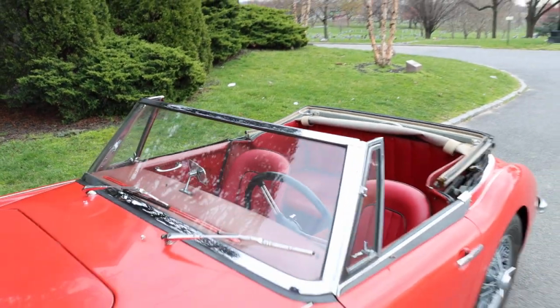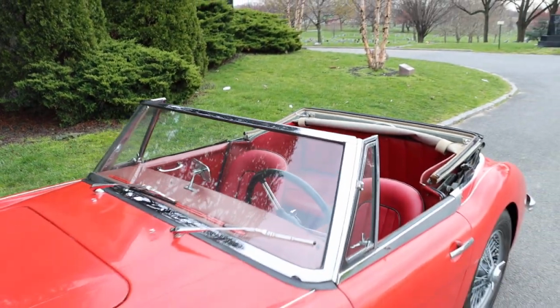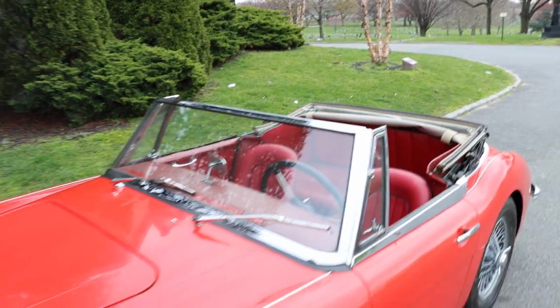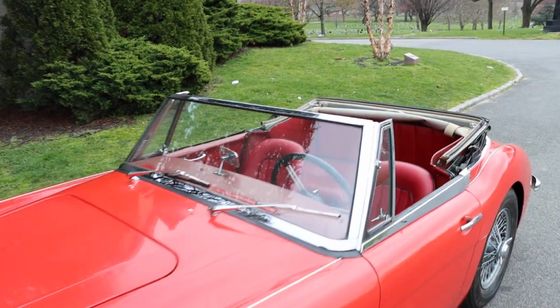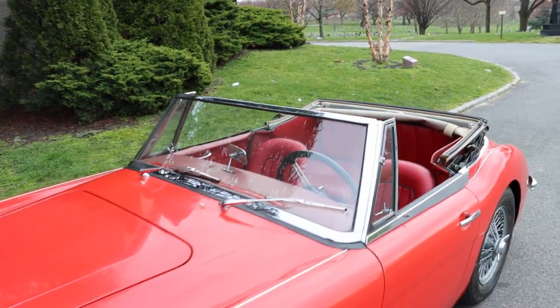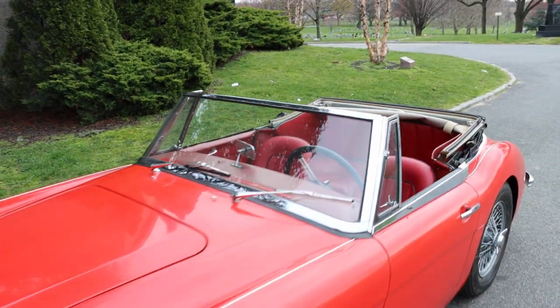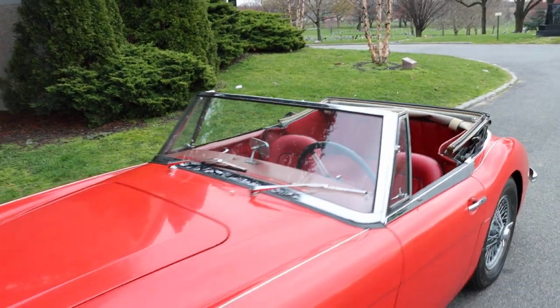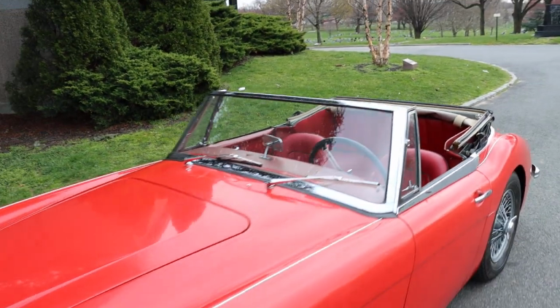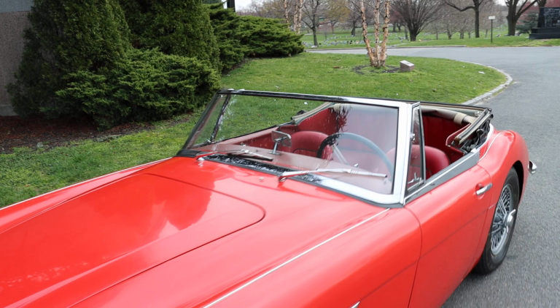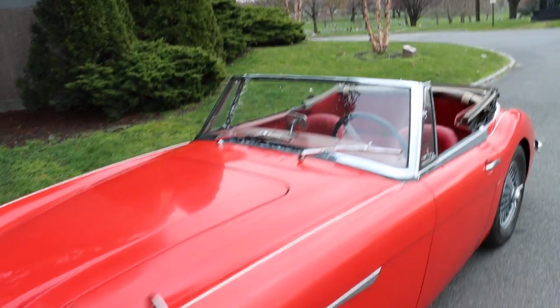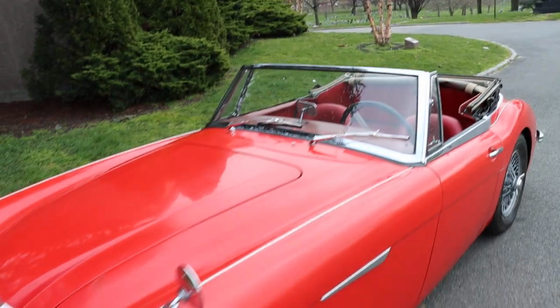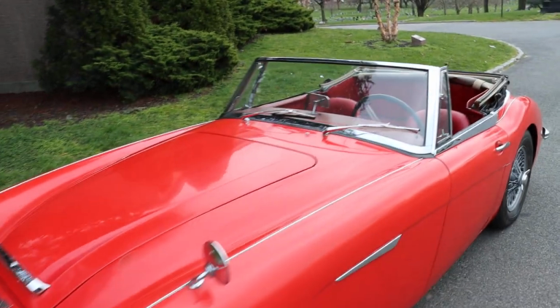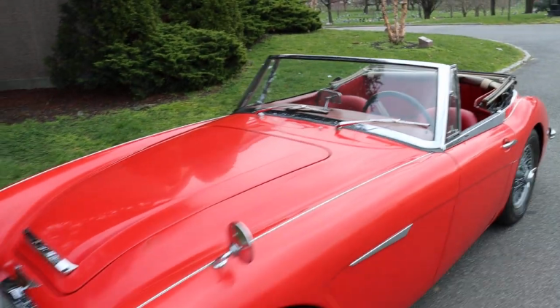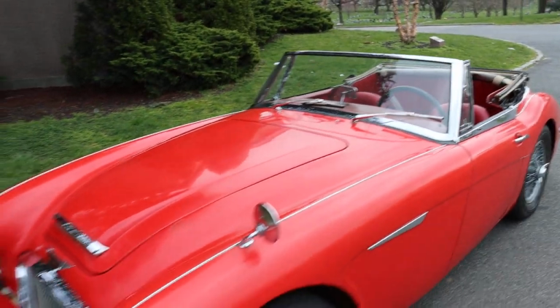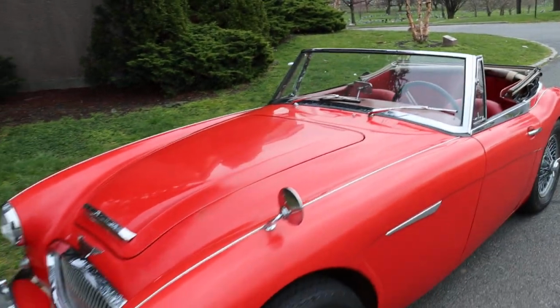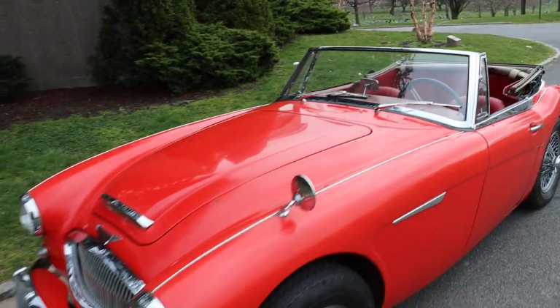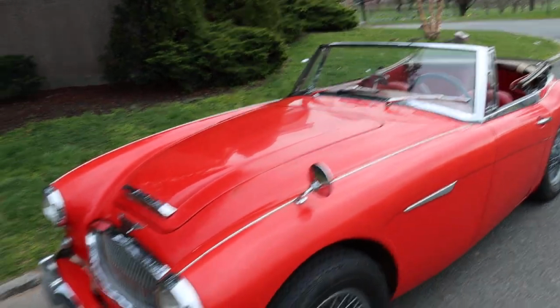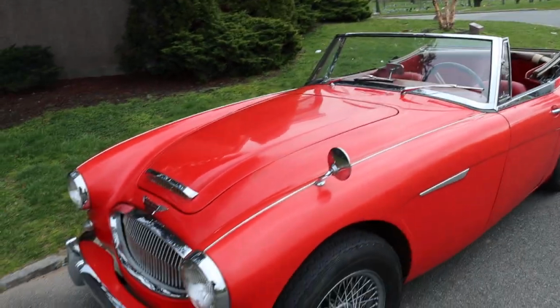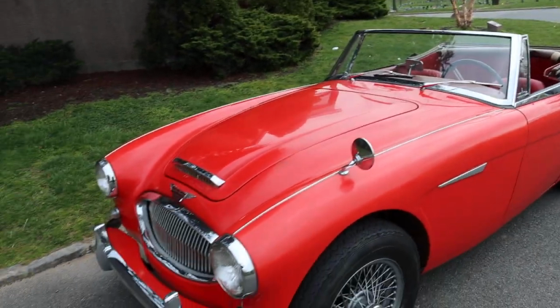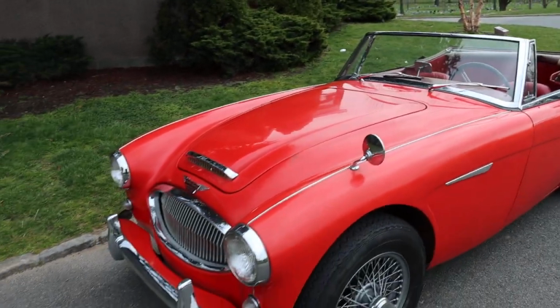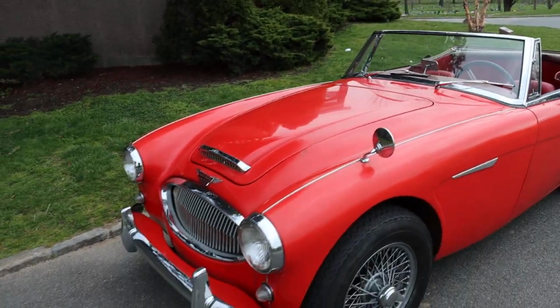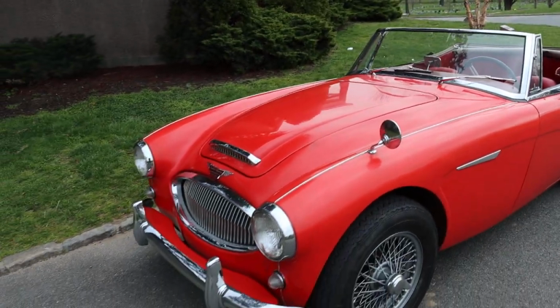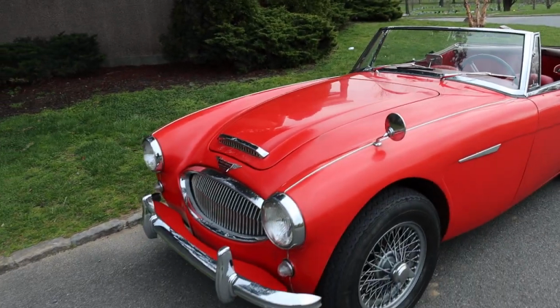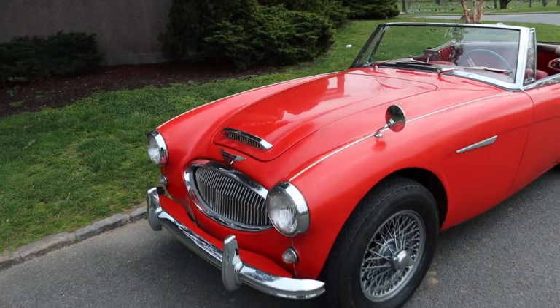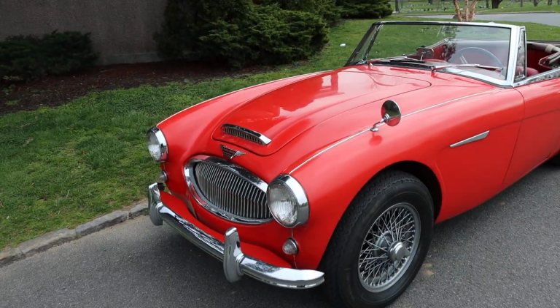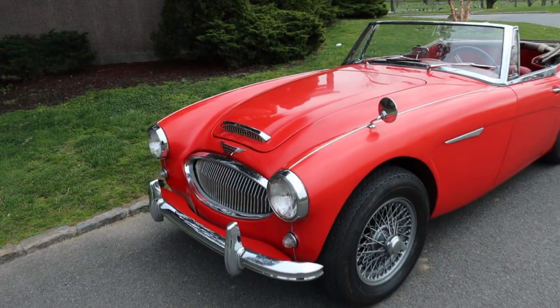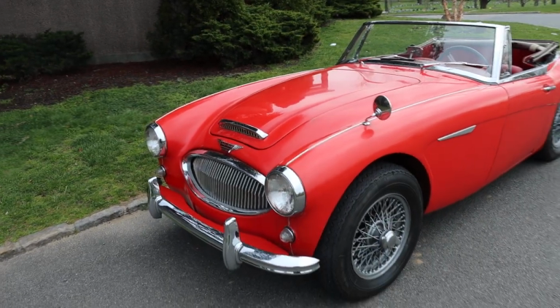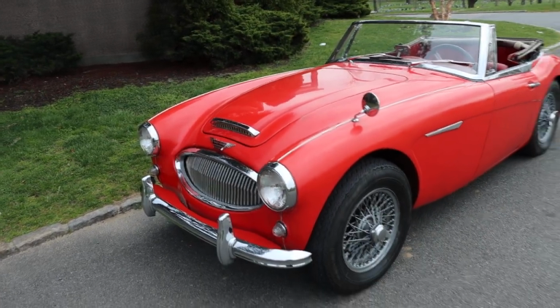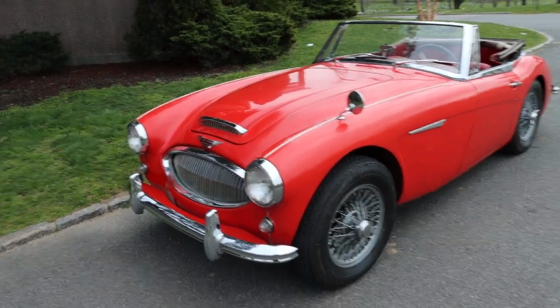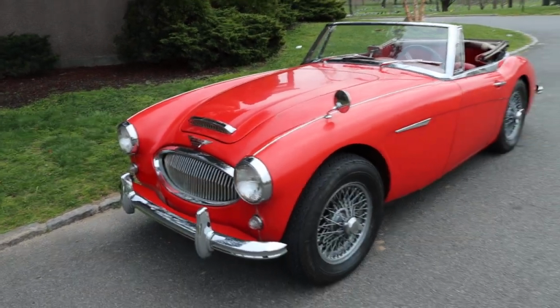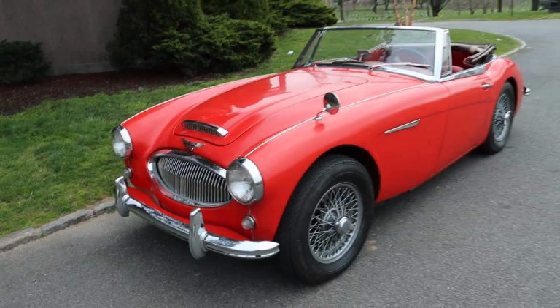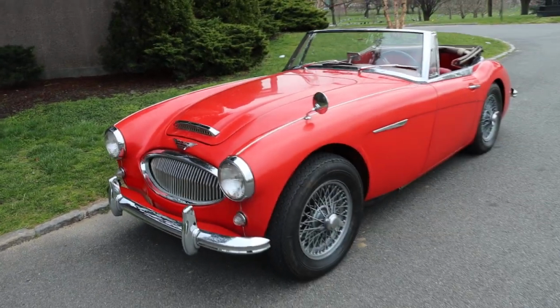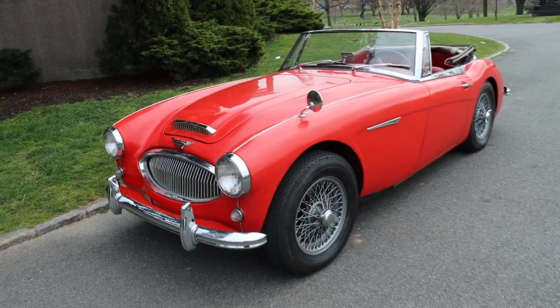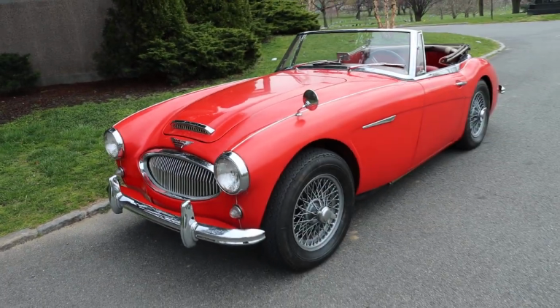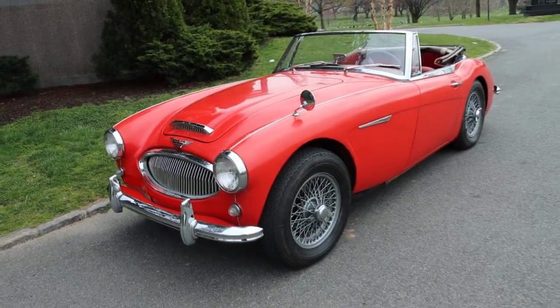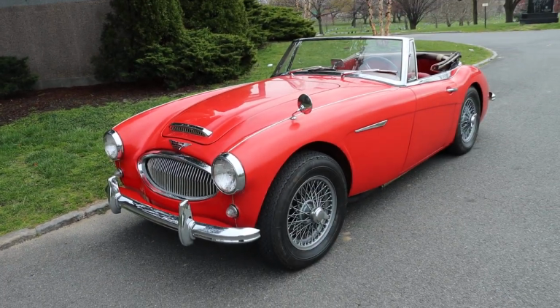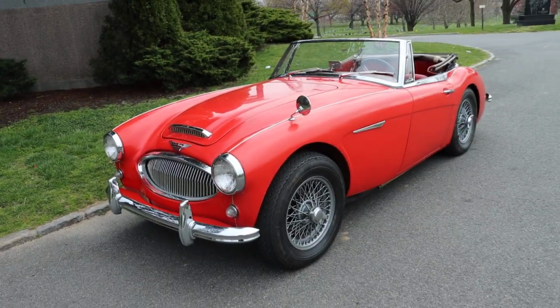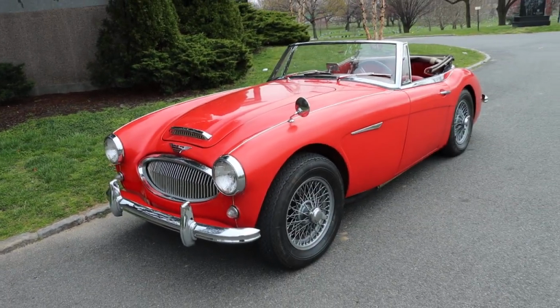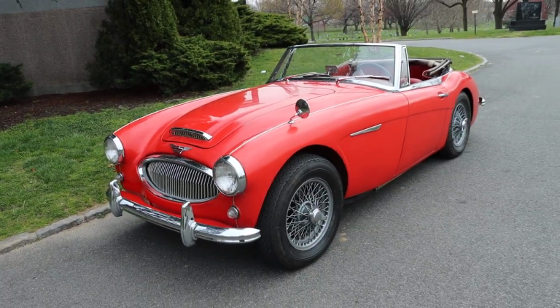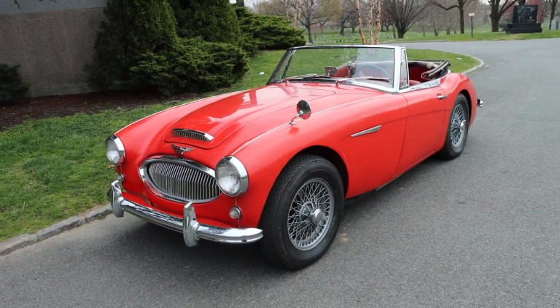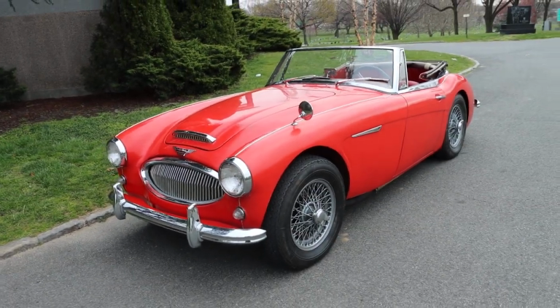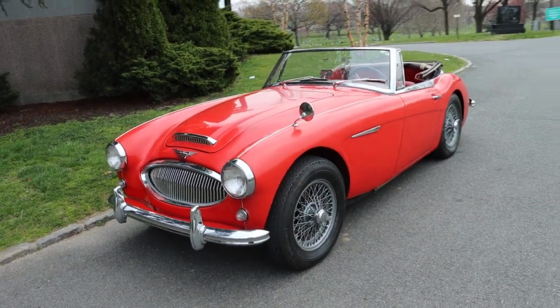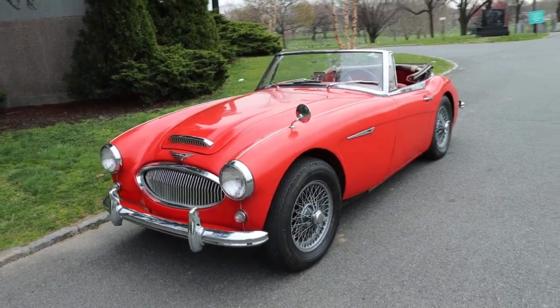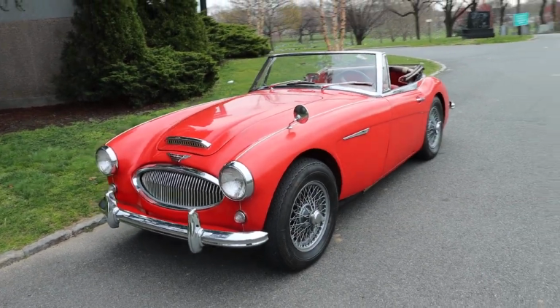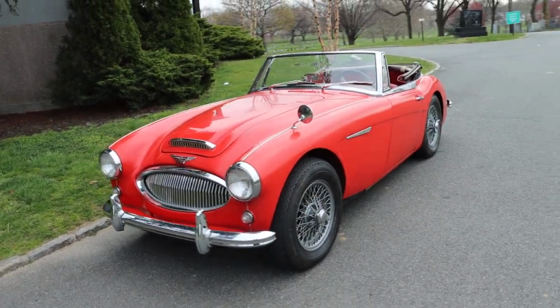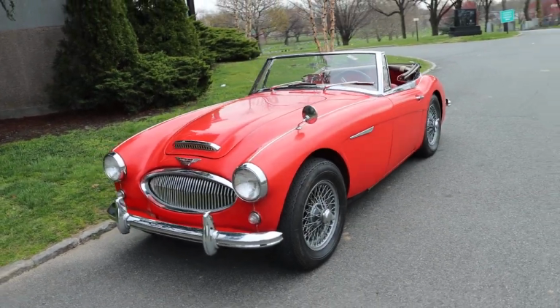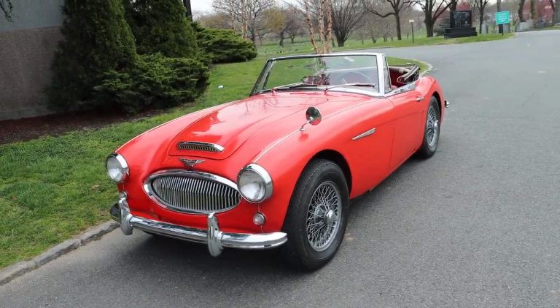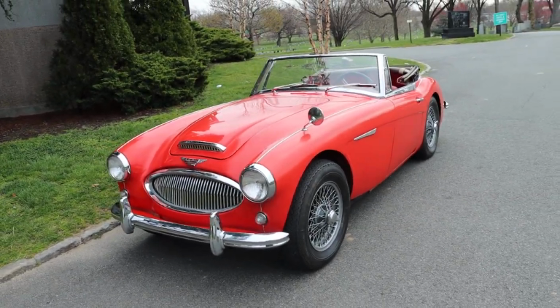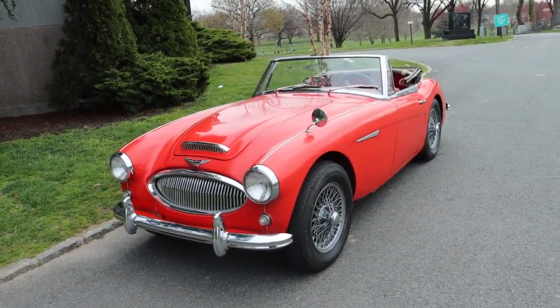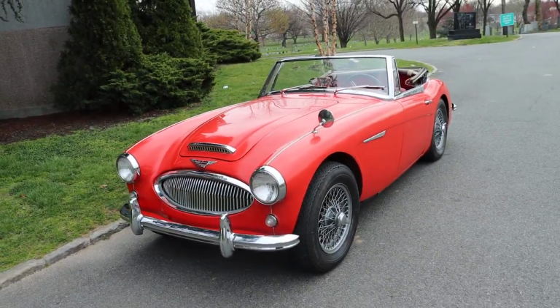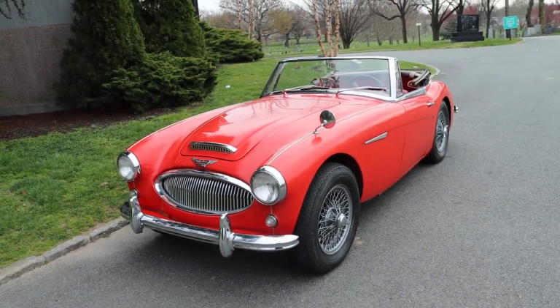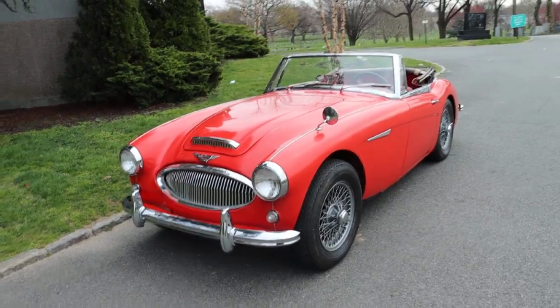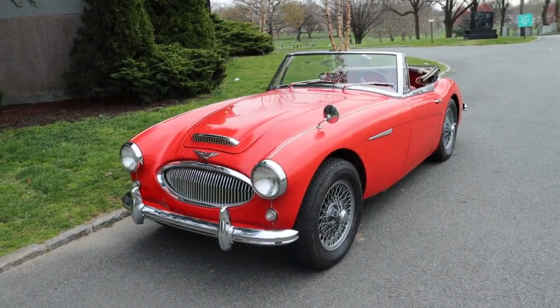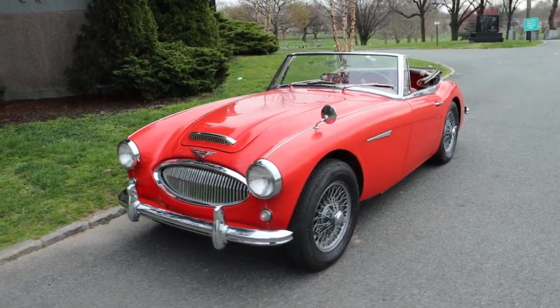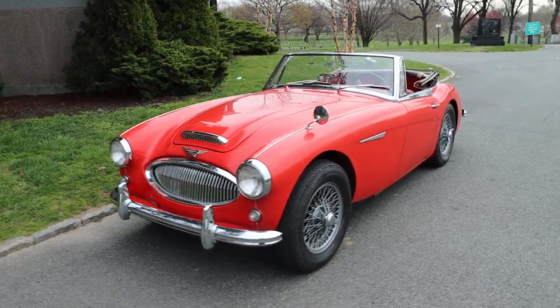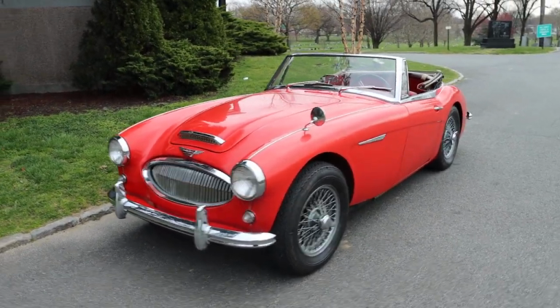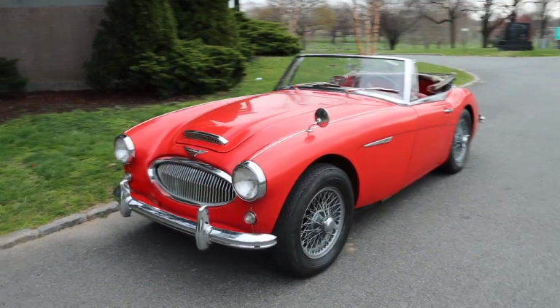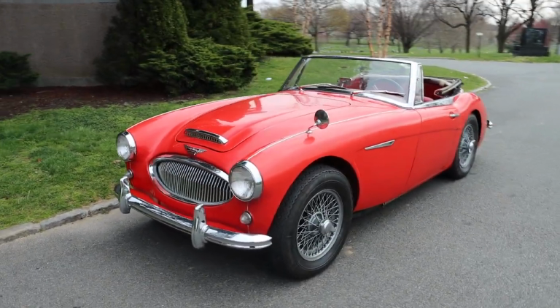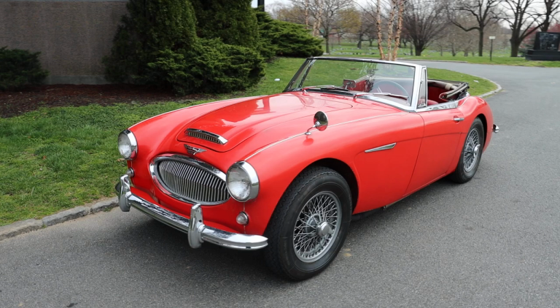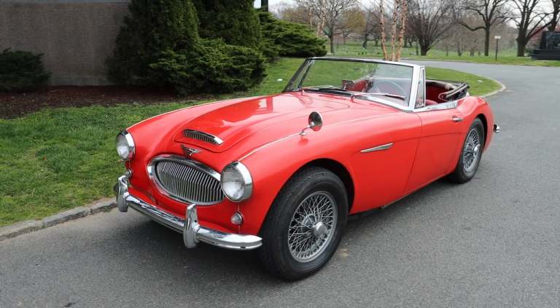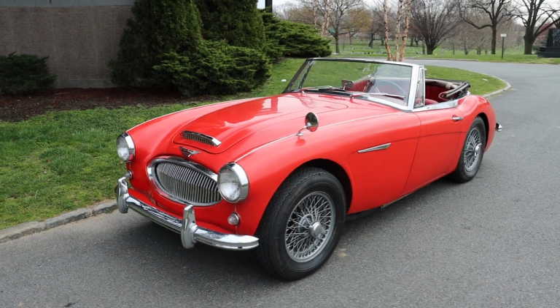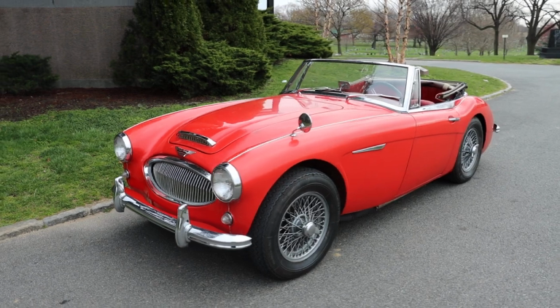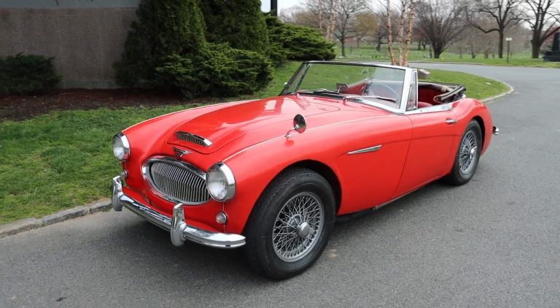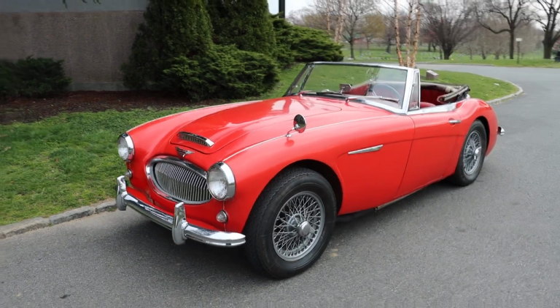Ready for some weekend fun — really a great bargain on the classic car market.